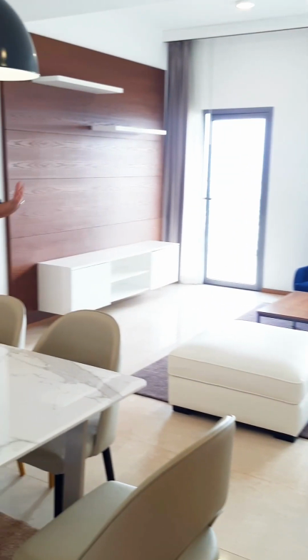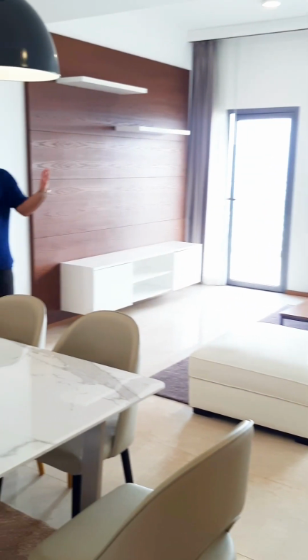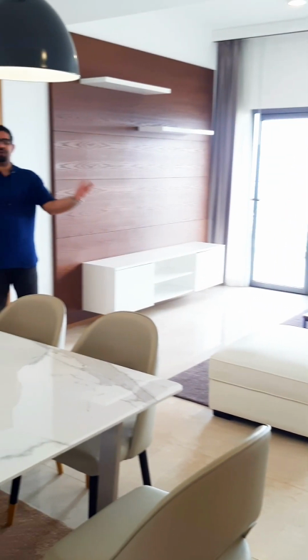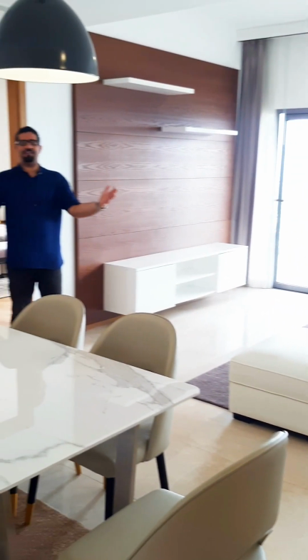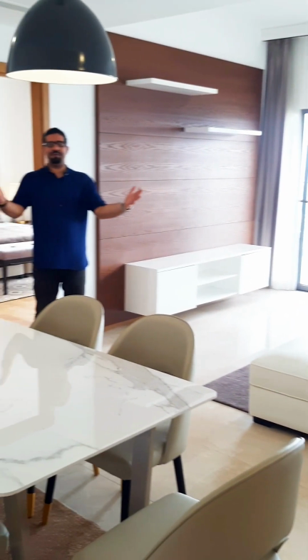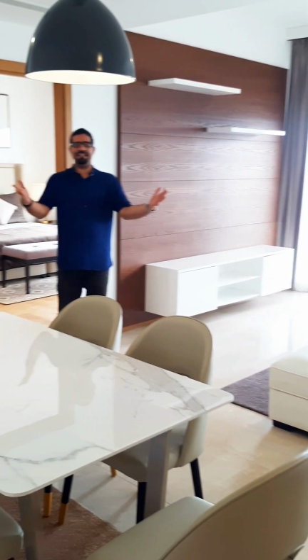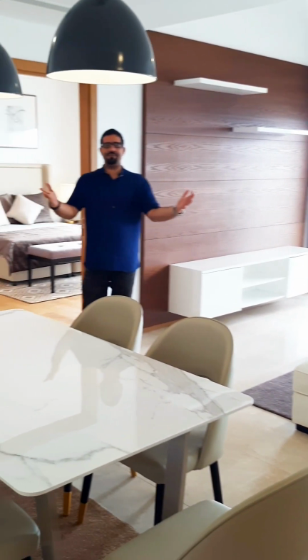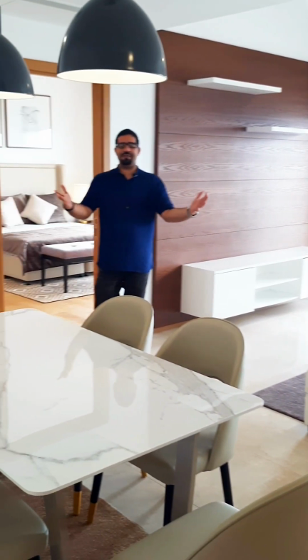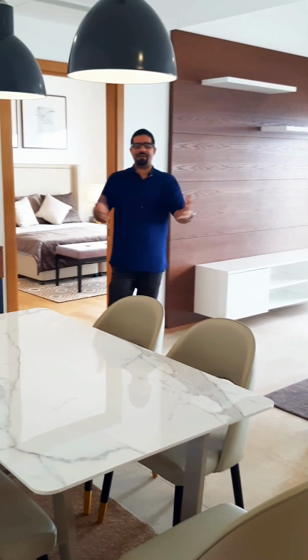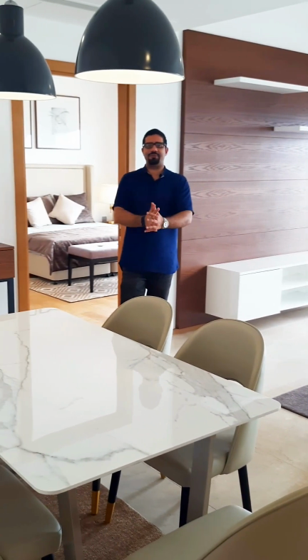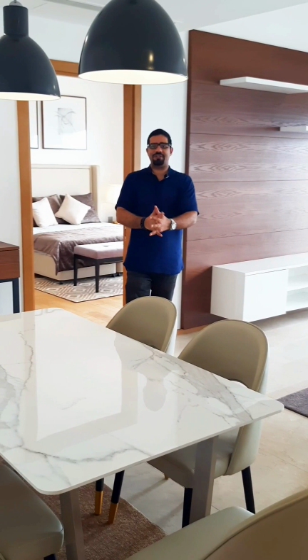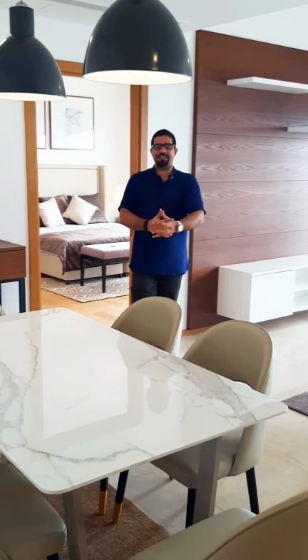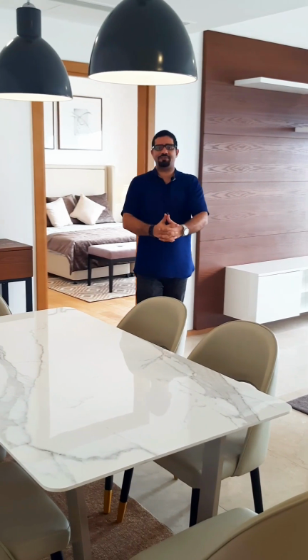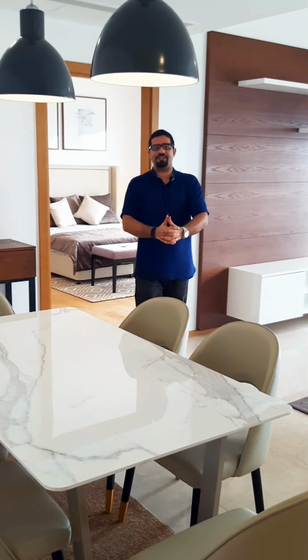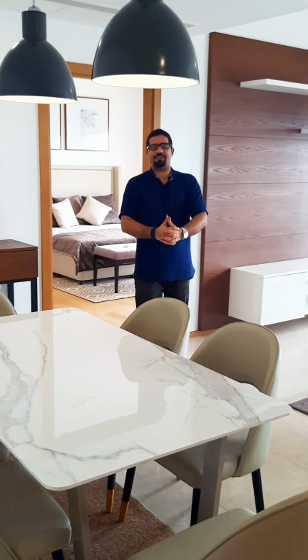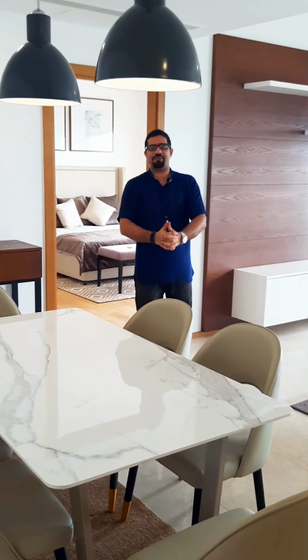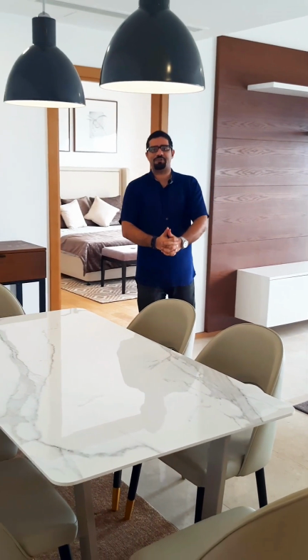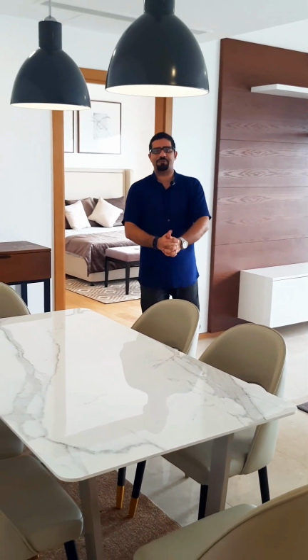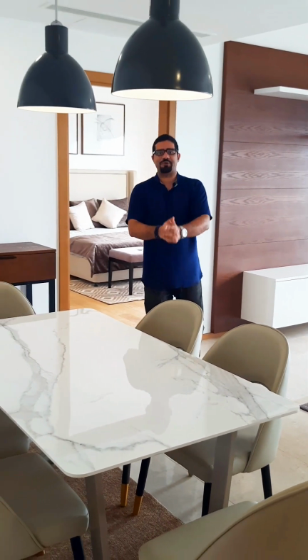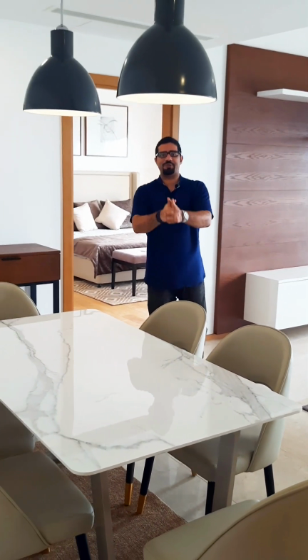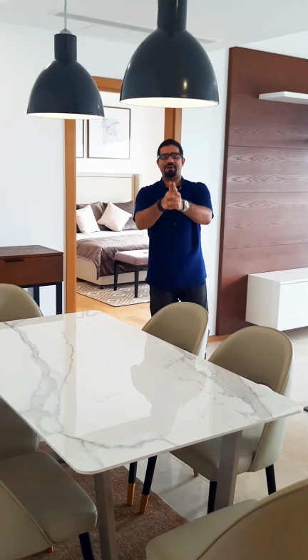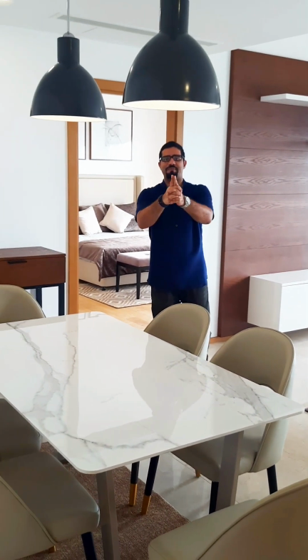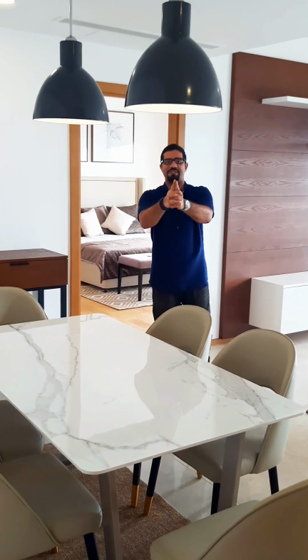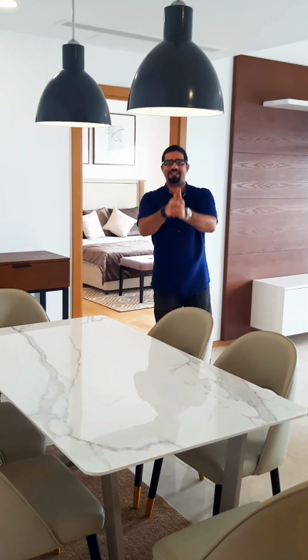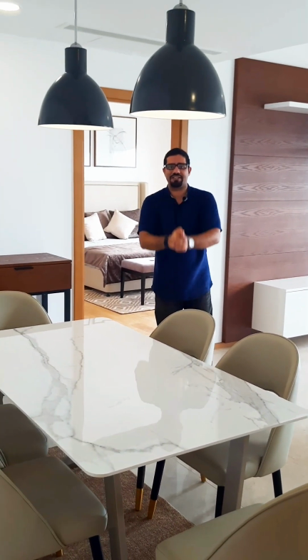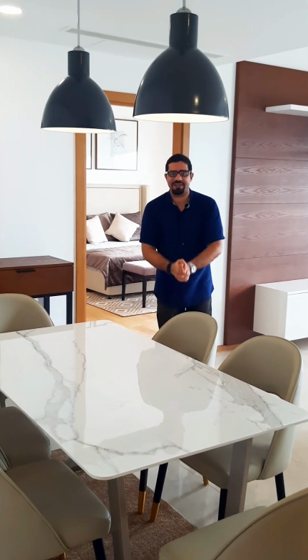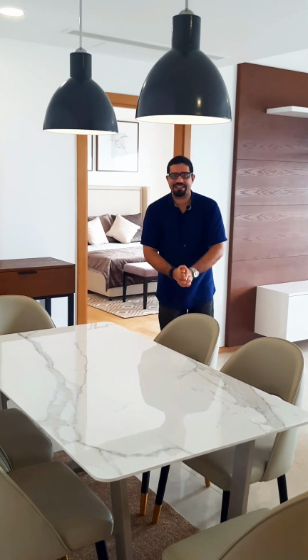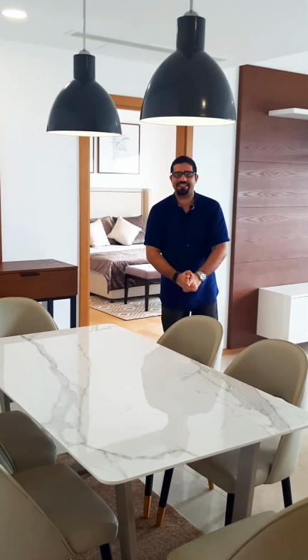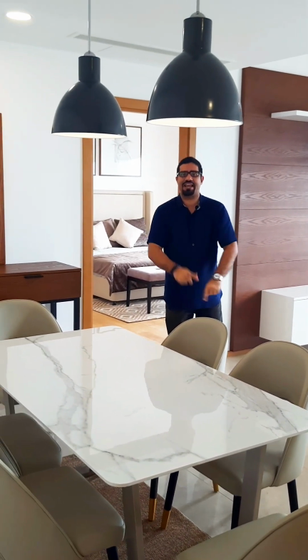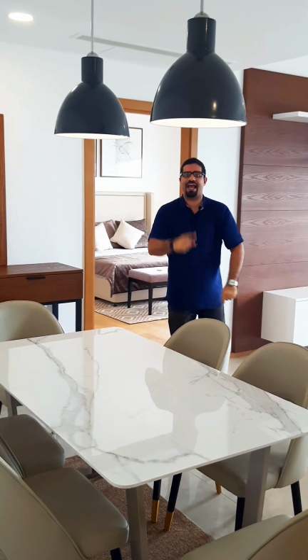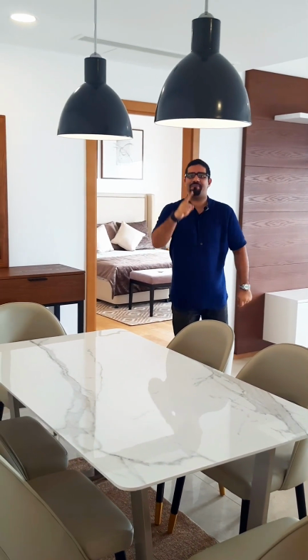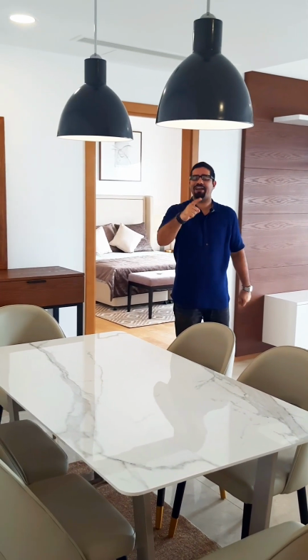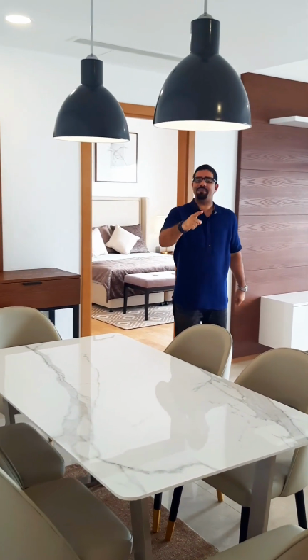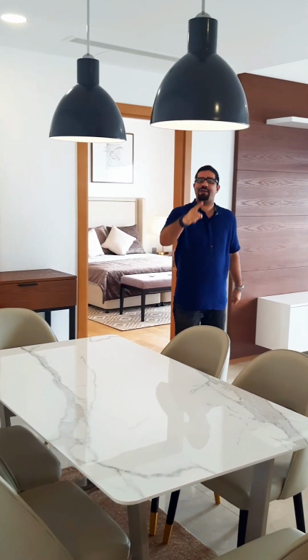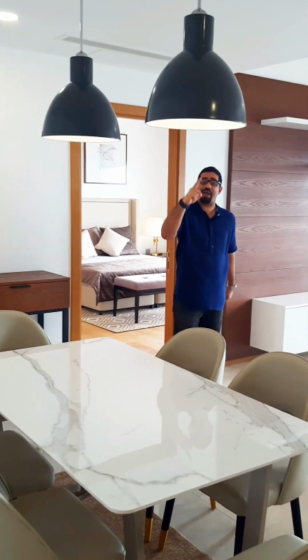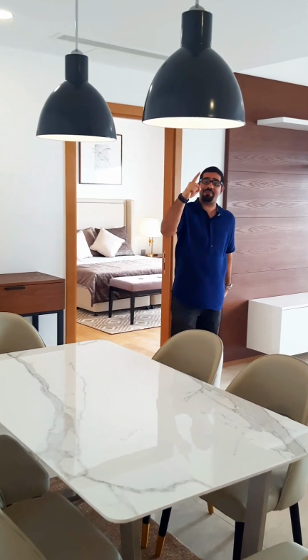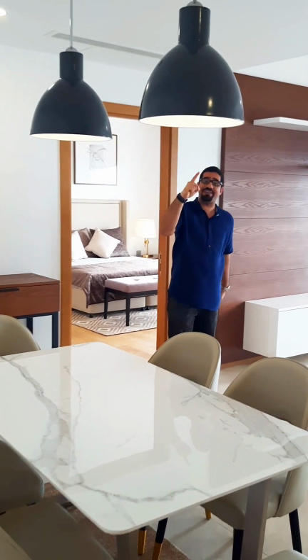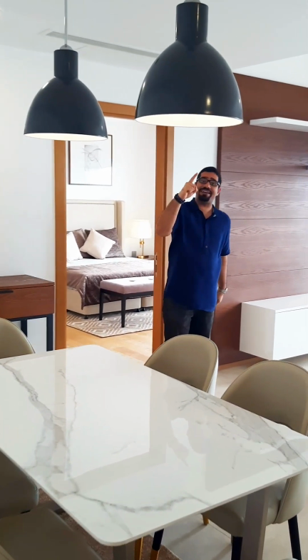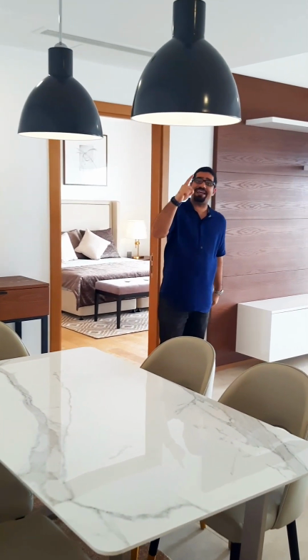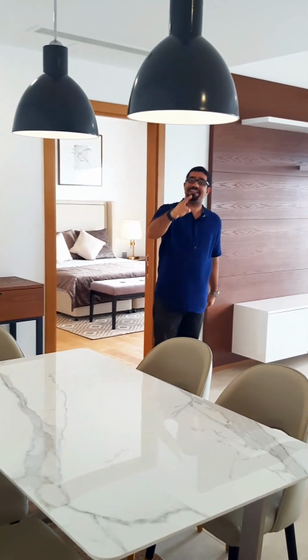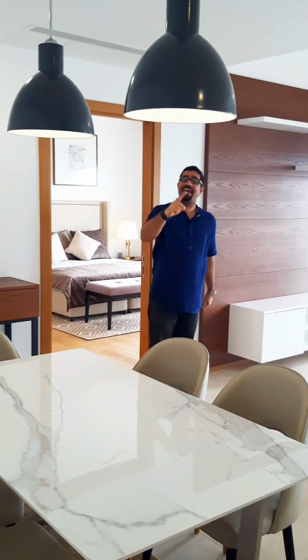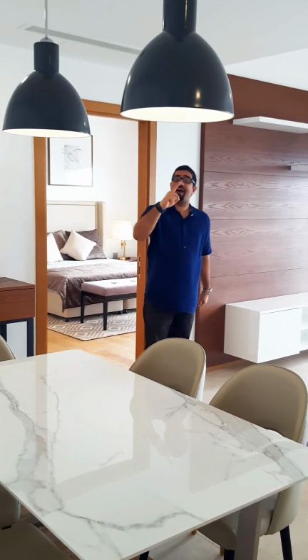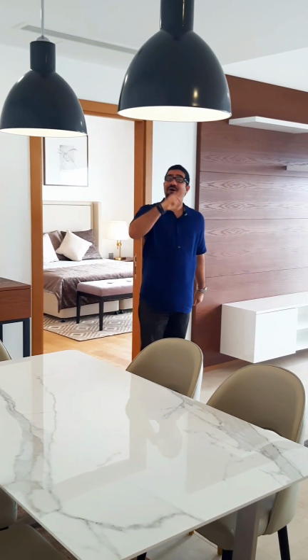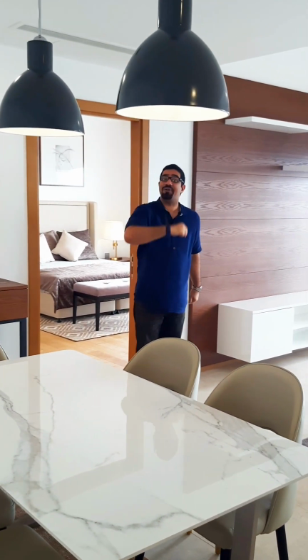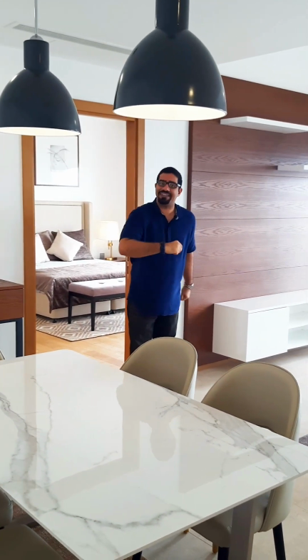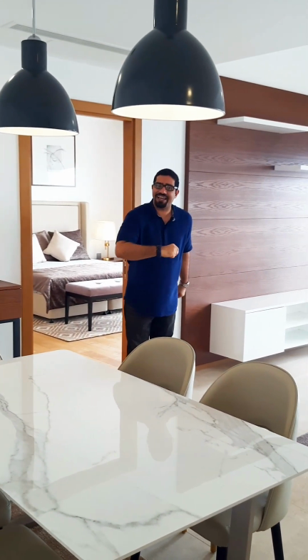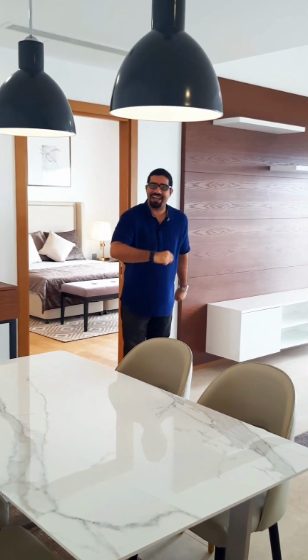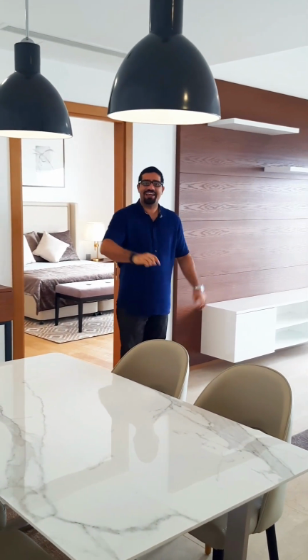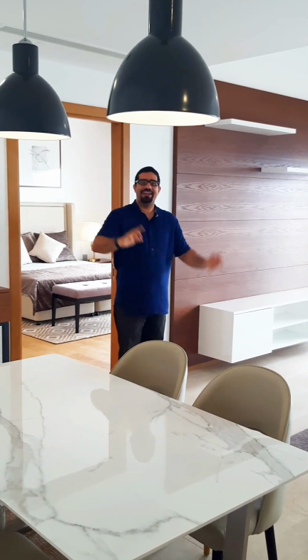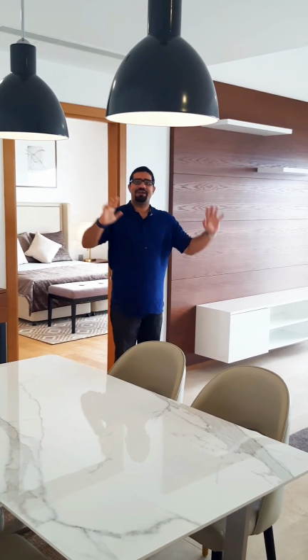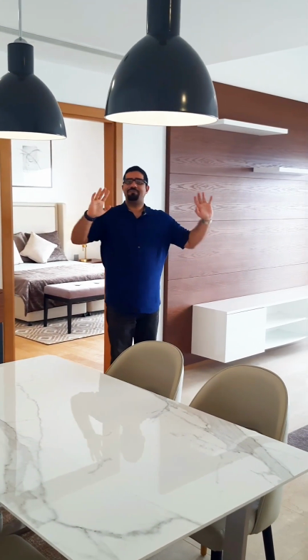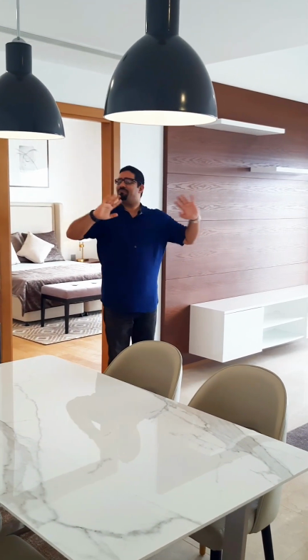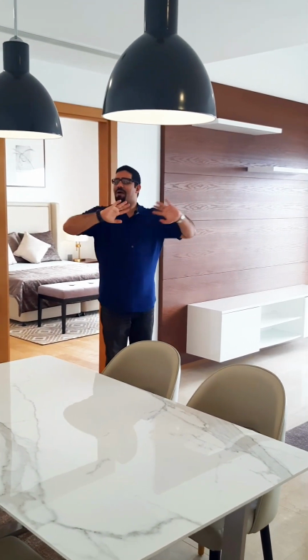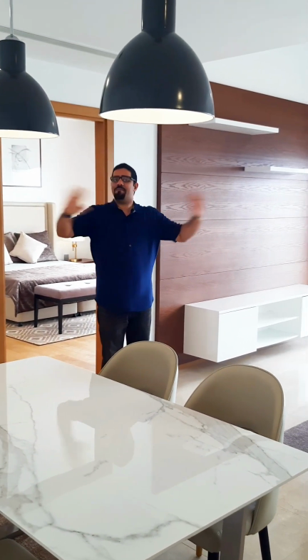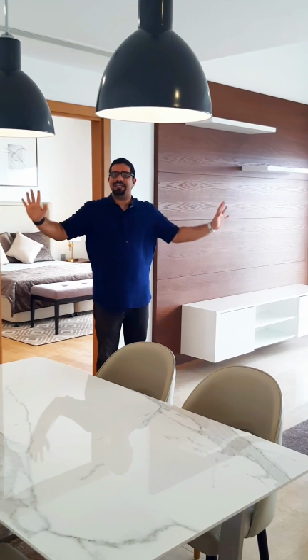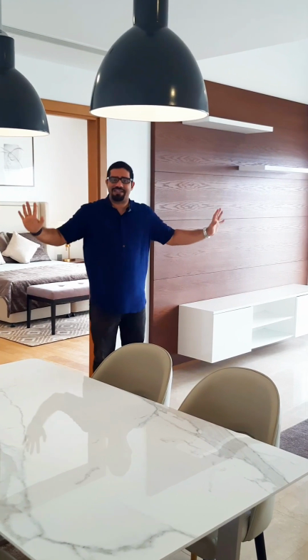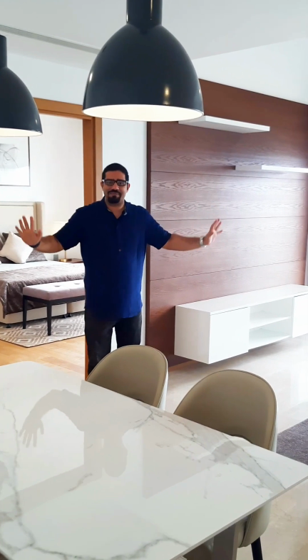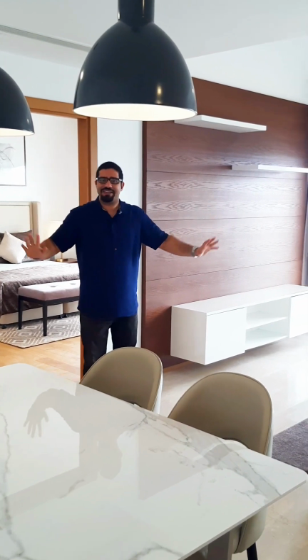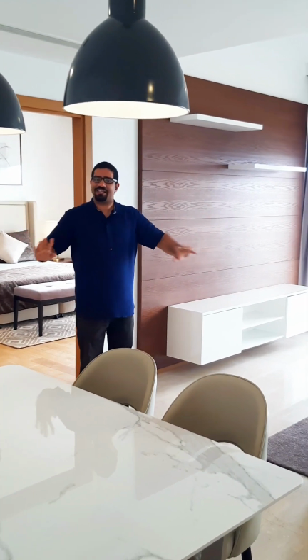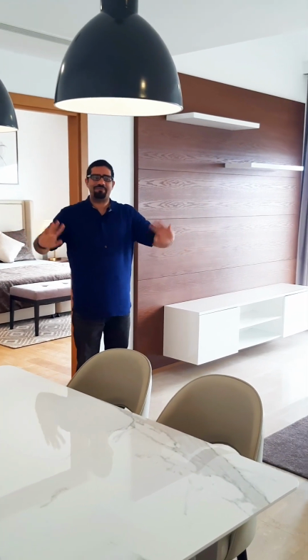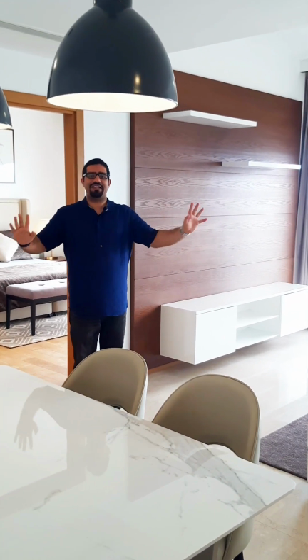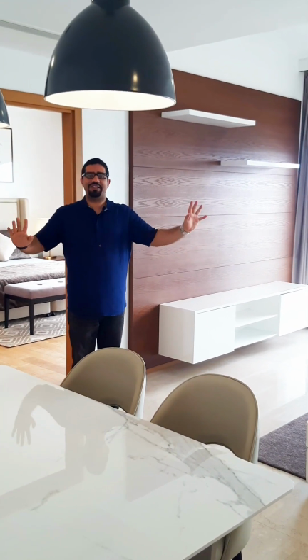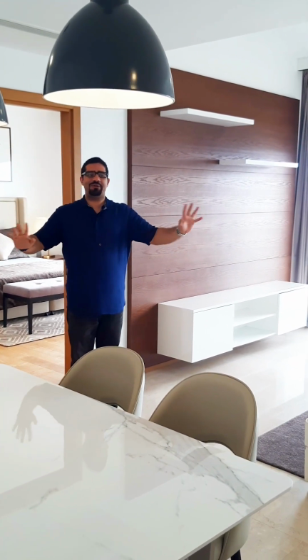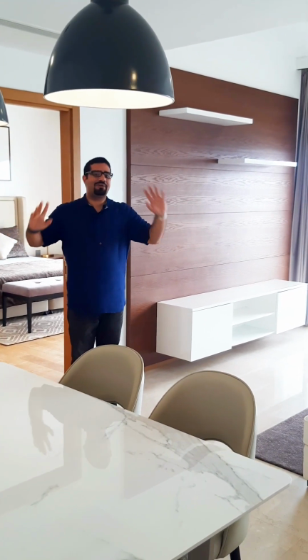Hello everybody and welcome to another video walkthrough brought to you by Mr. T Real Estate. I'm Adam and I'm here at Altair — amazing place, I'm telling you.